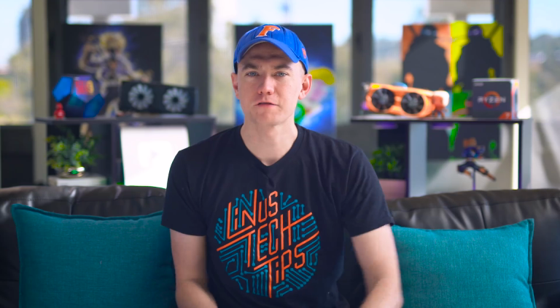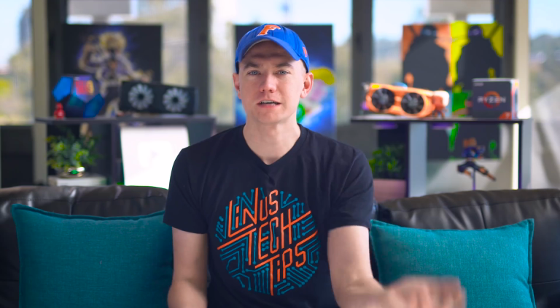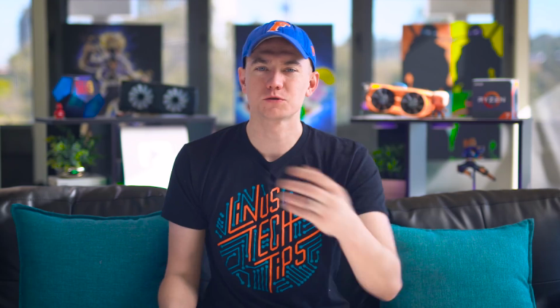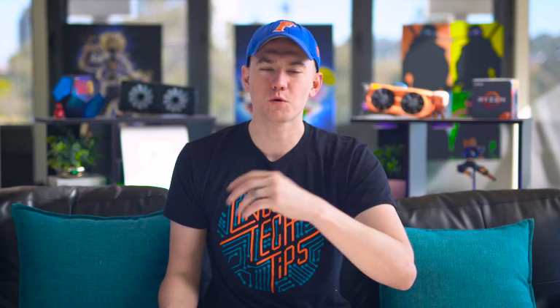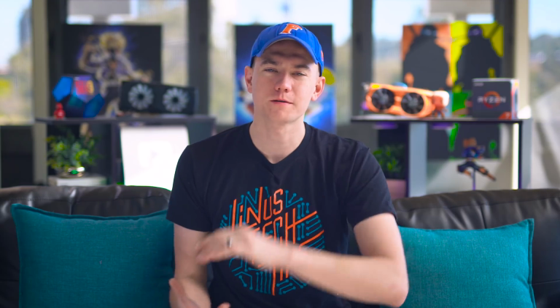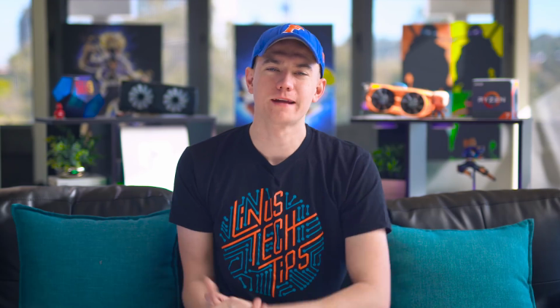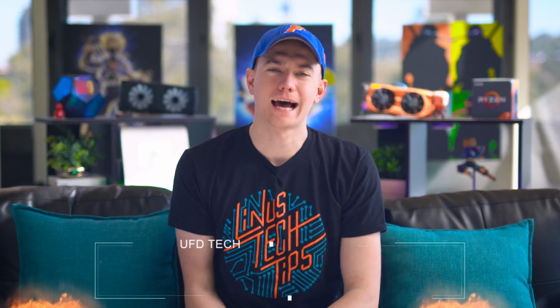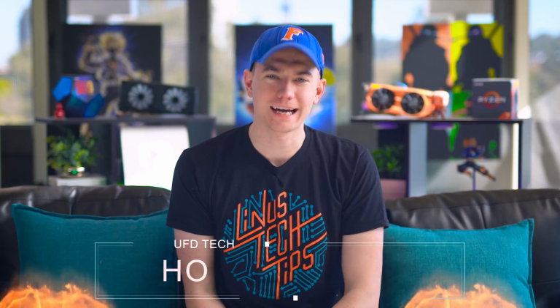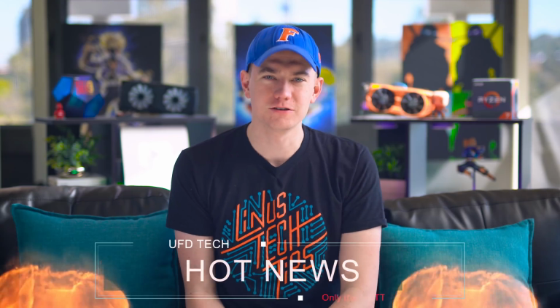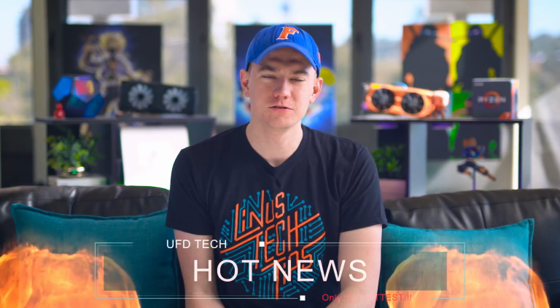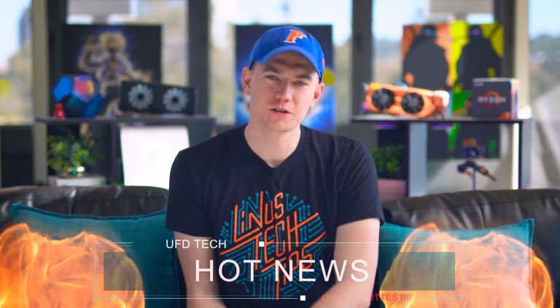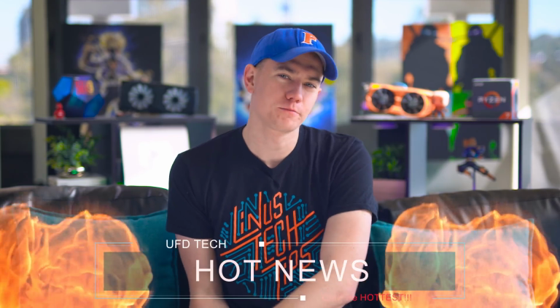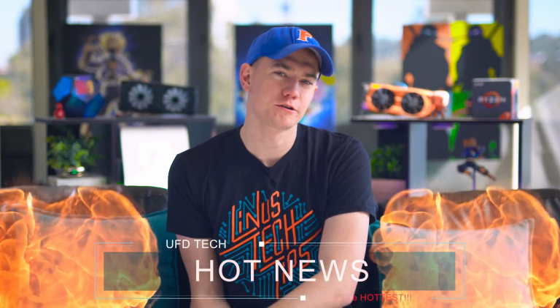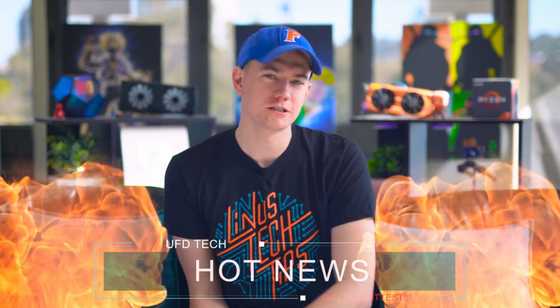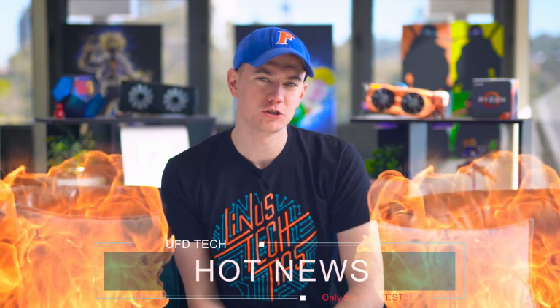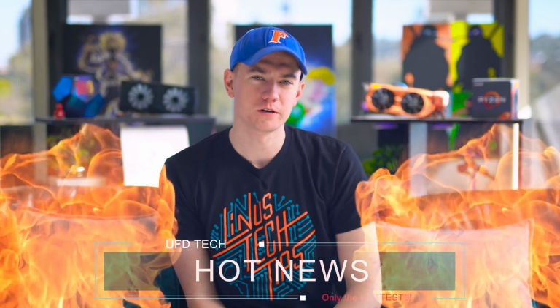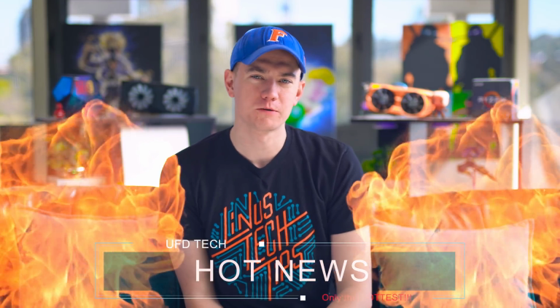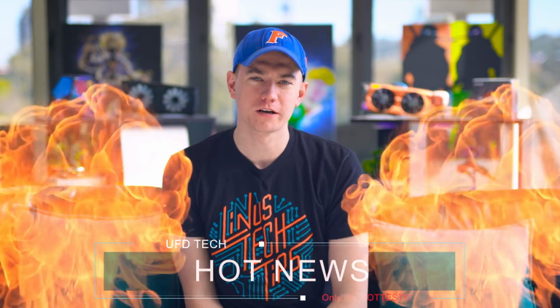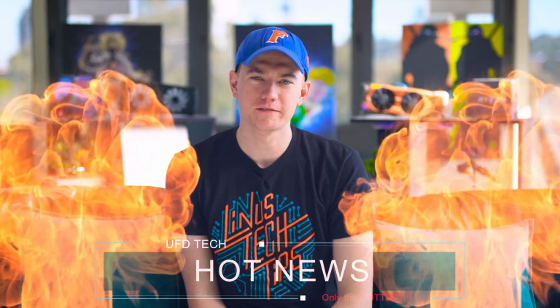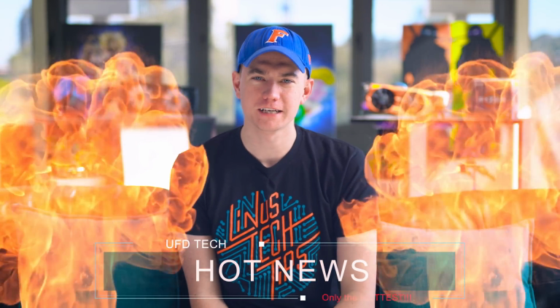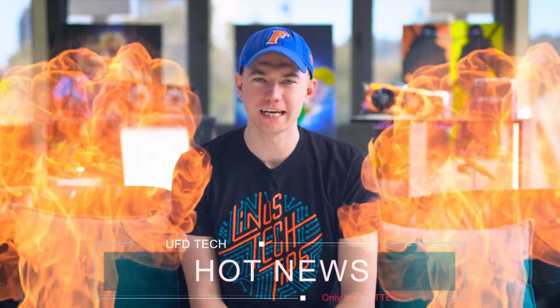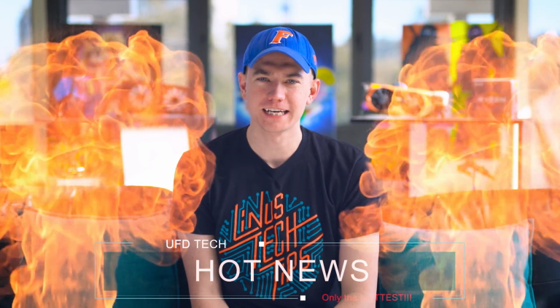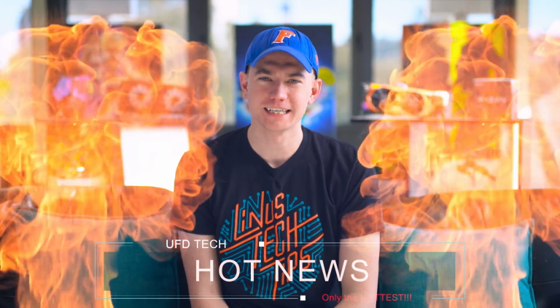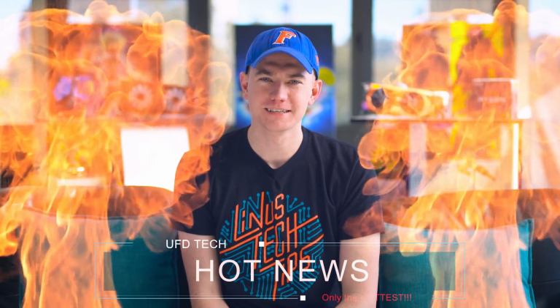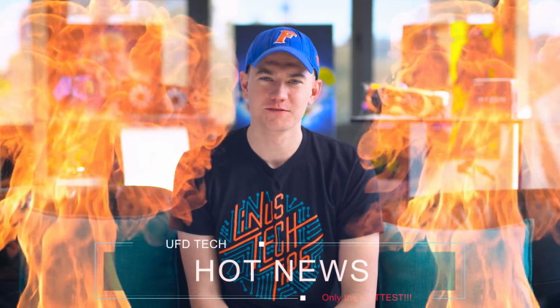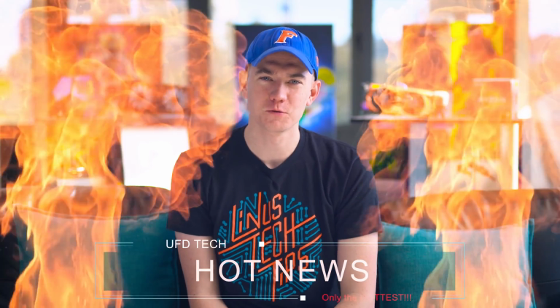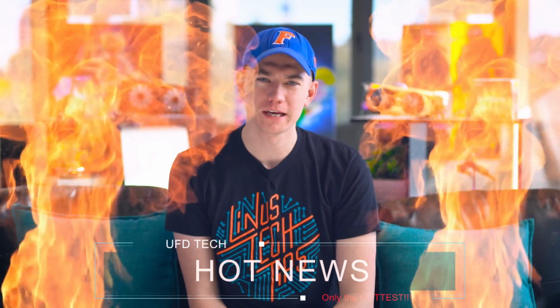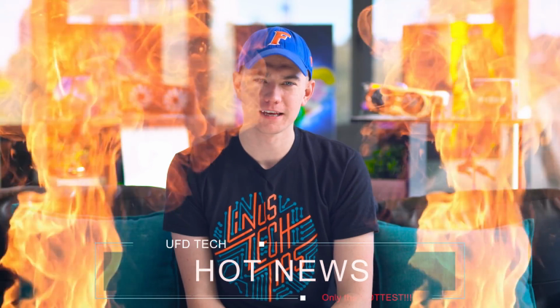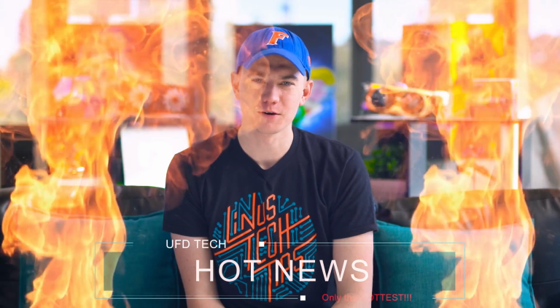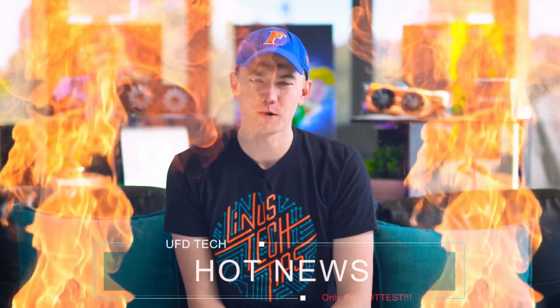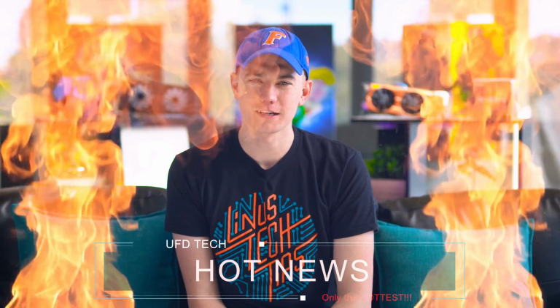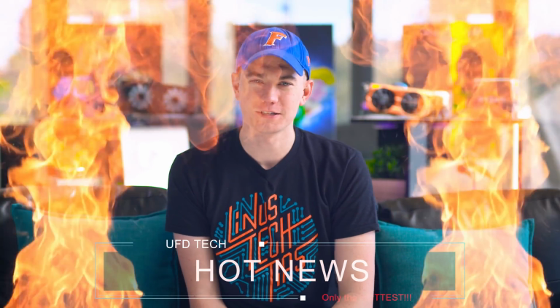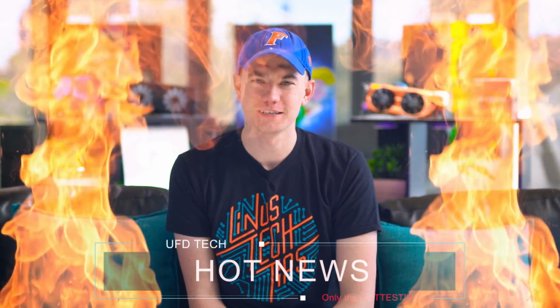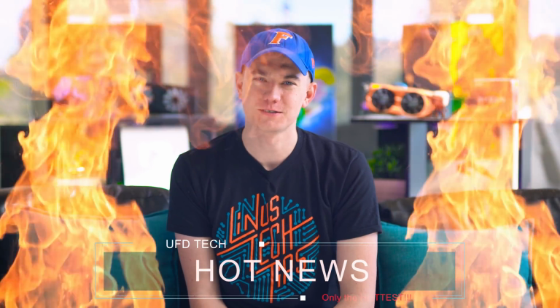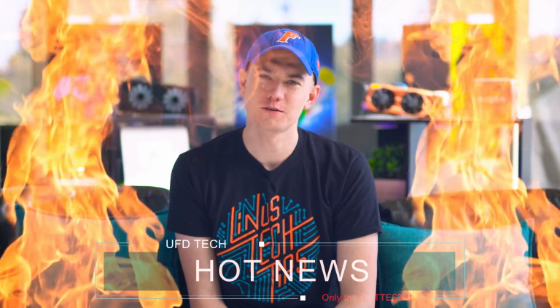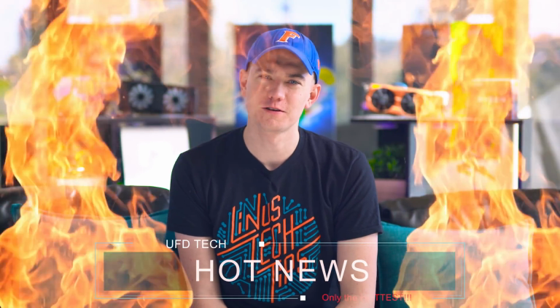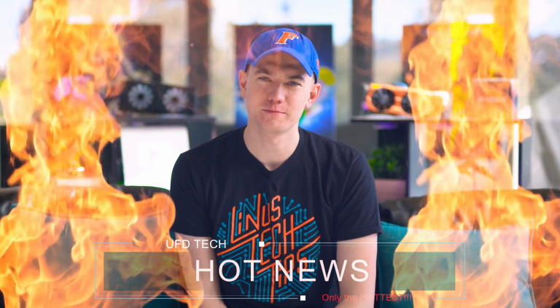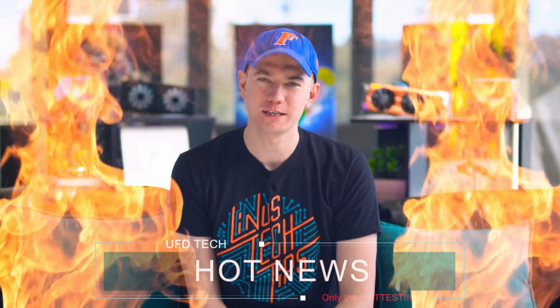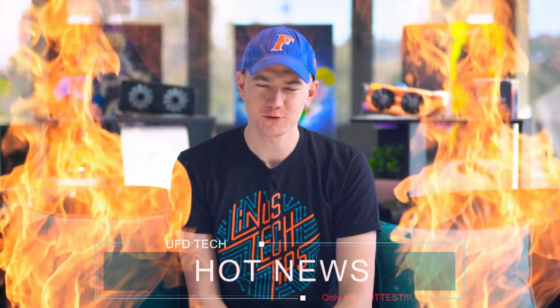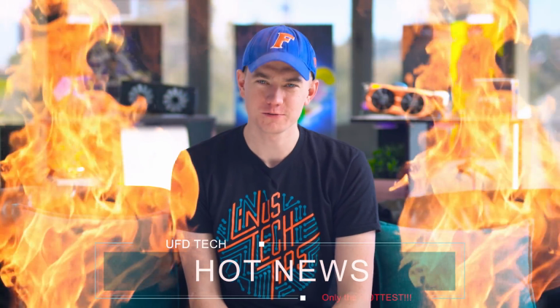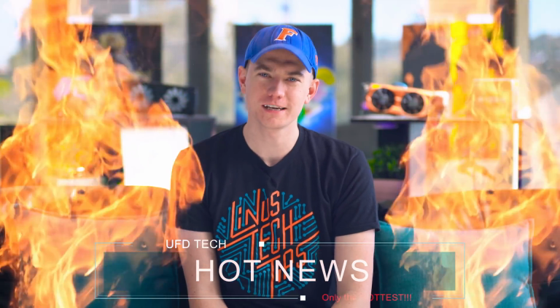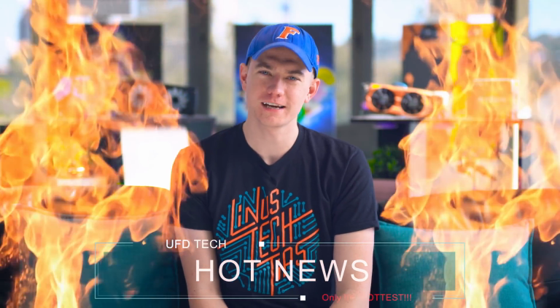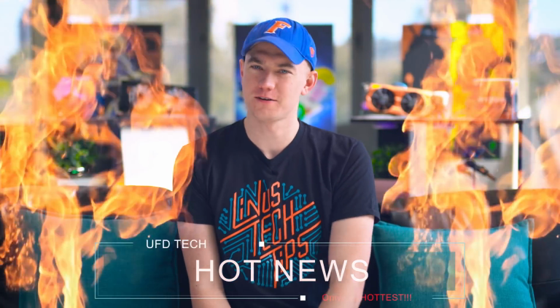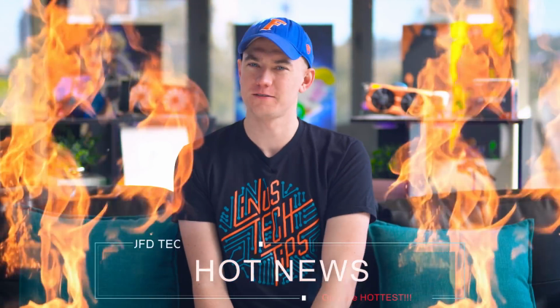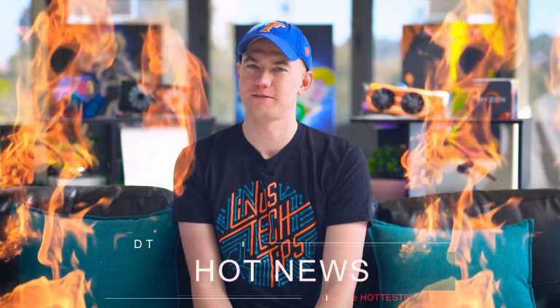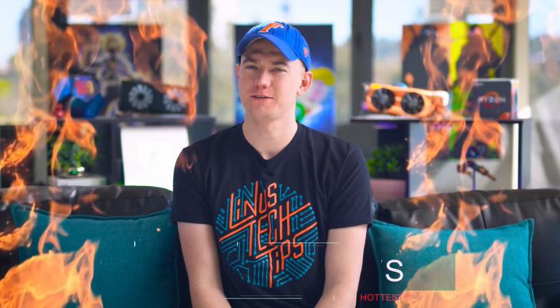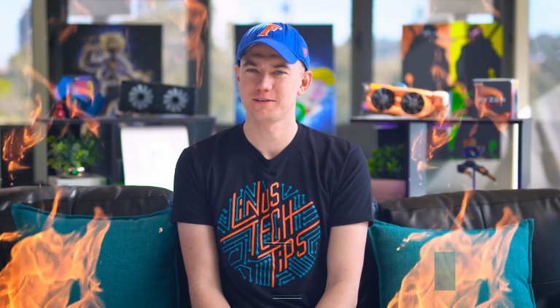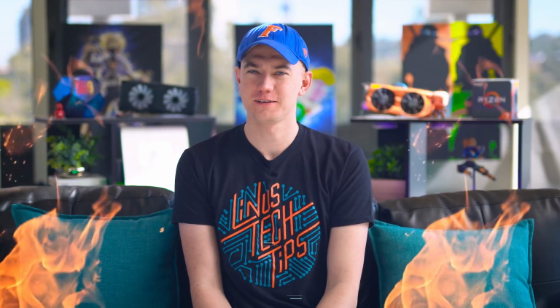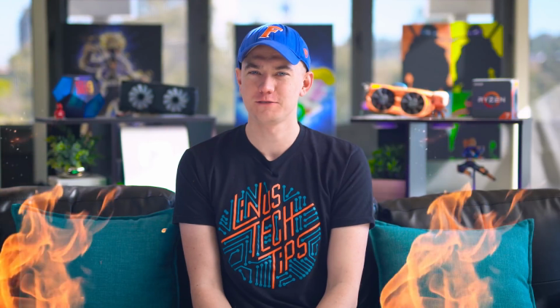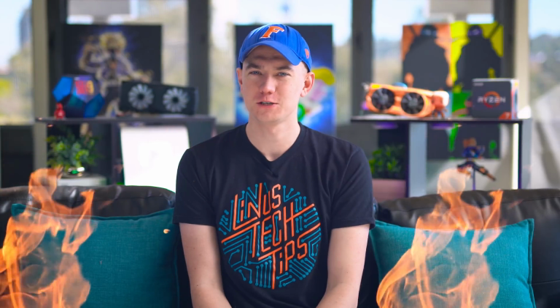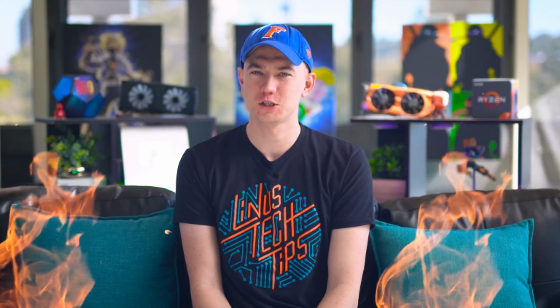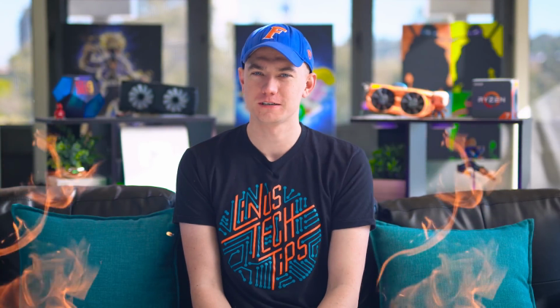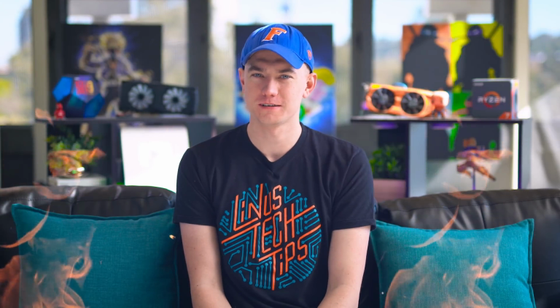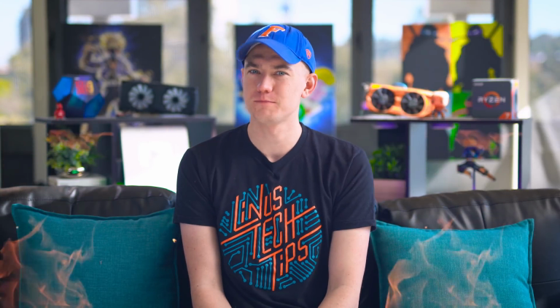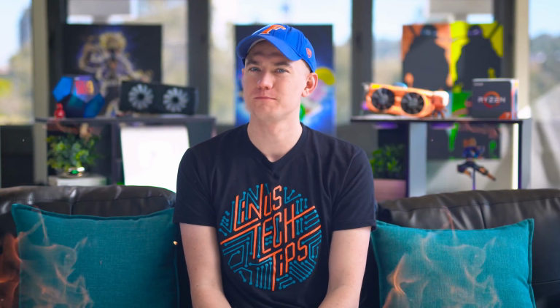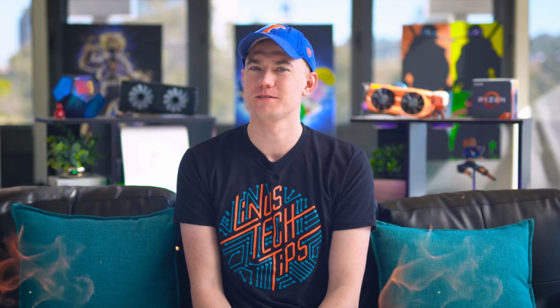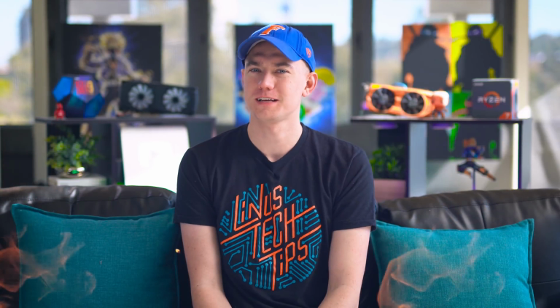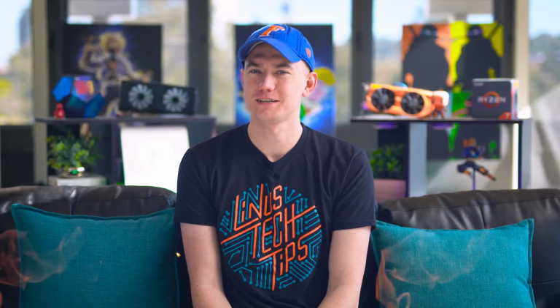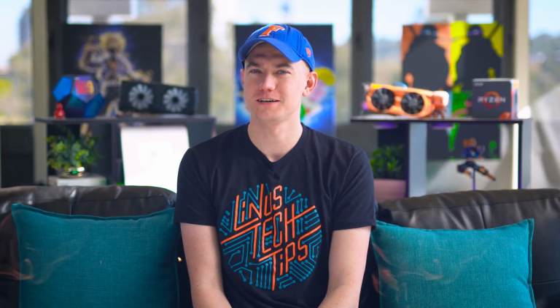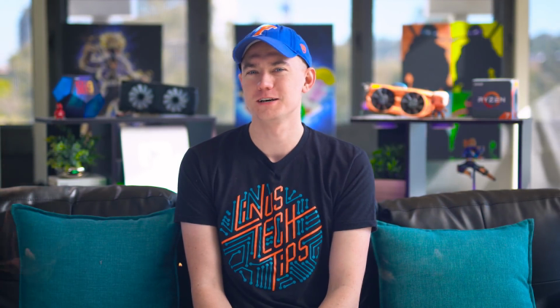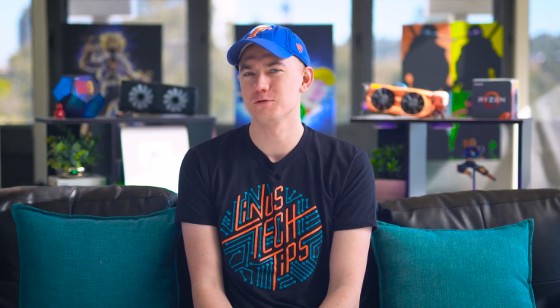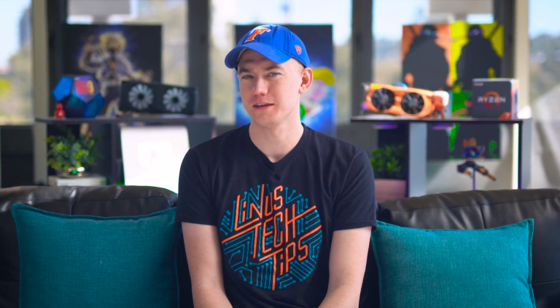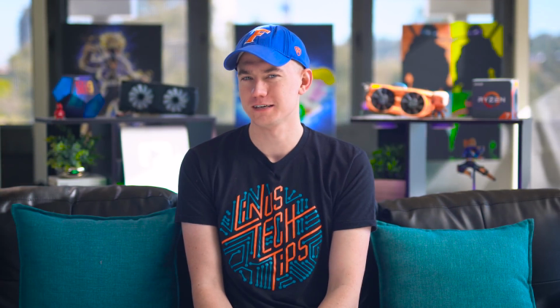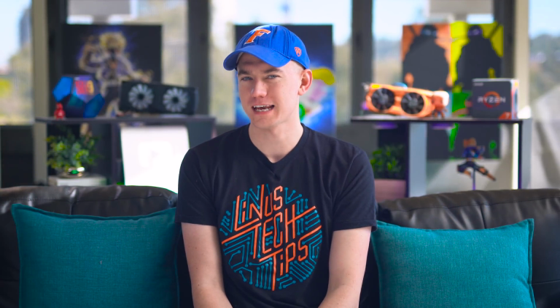Hey friends, welcome to Hot News. Hope you're enjoying whatever day it is of the week that you're watching this, whether it be Tuesday or further in the future. I'm glad you're here with us.